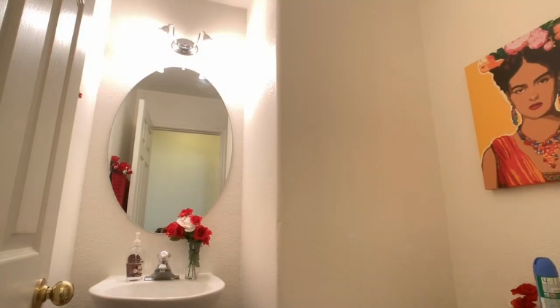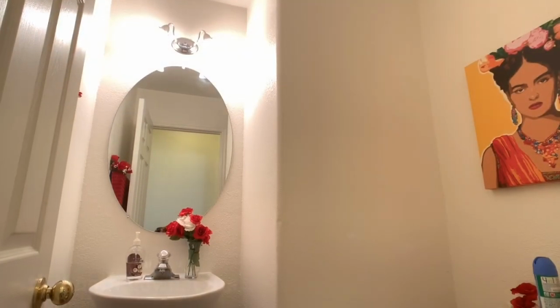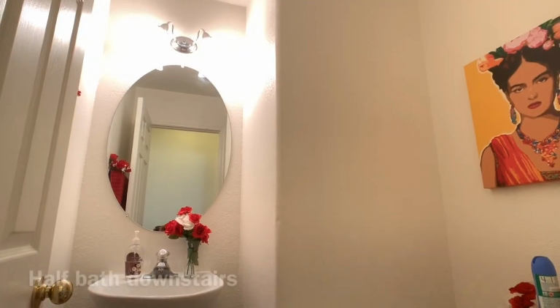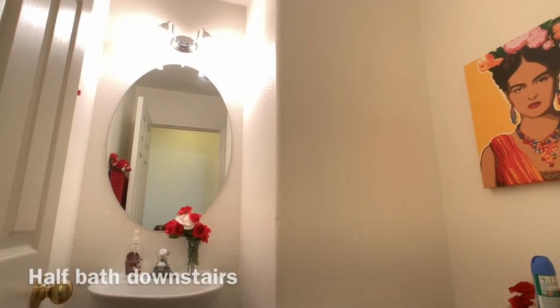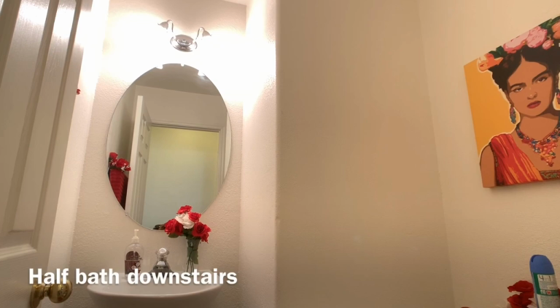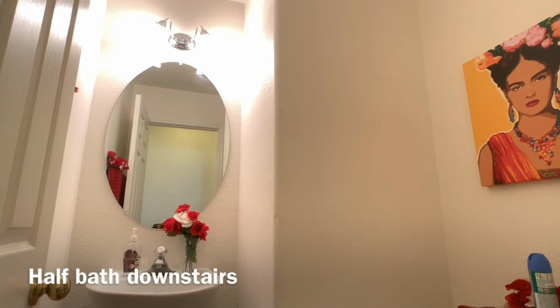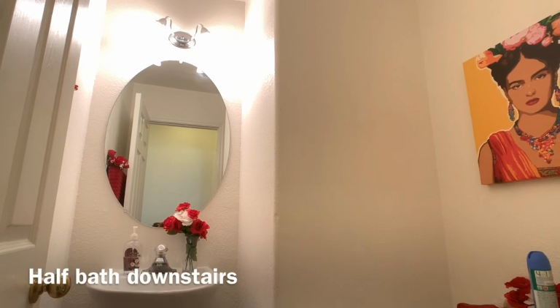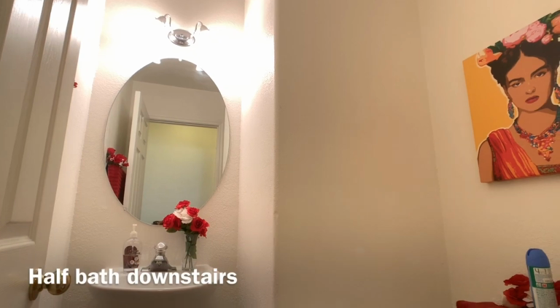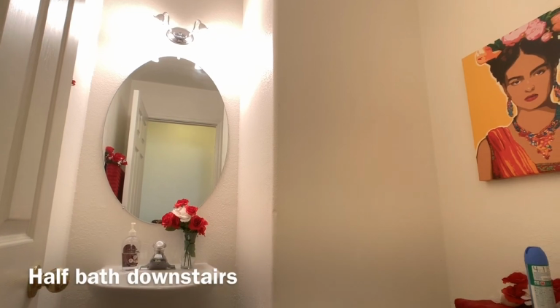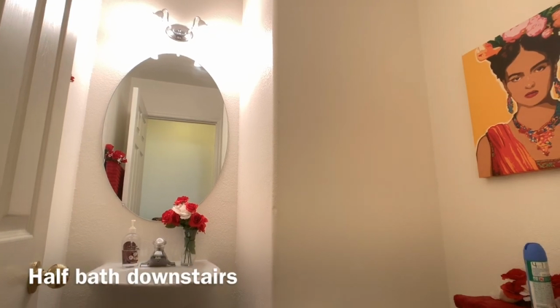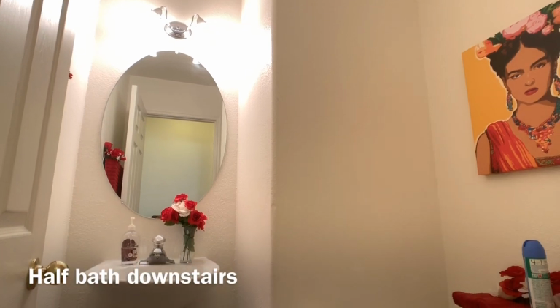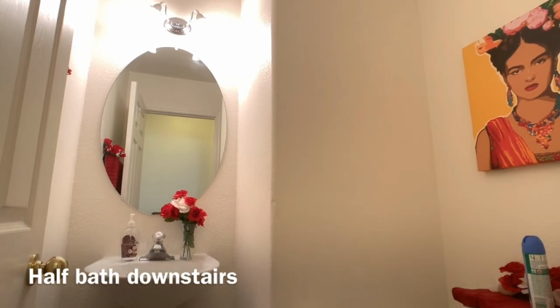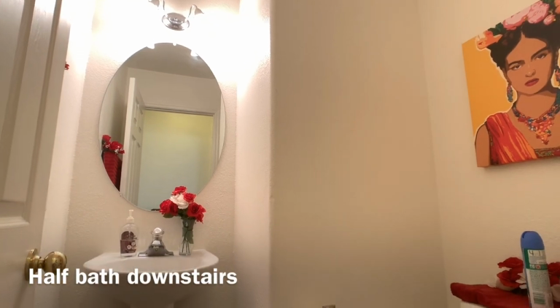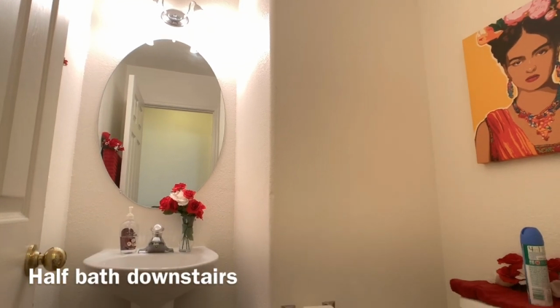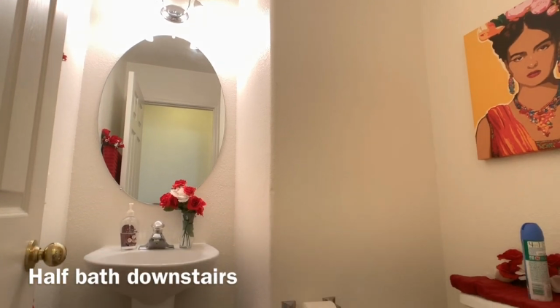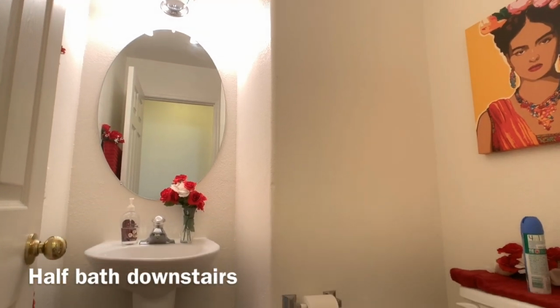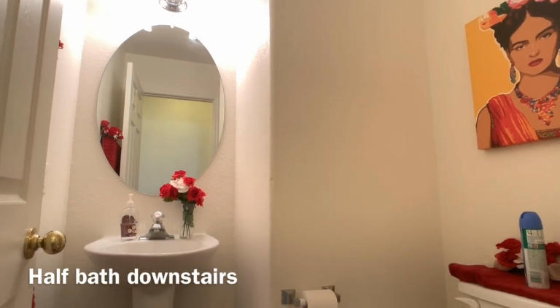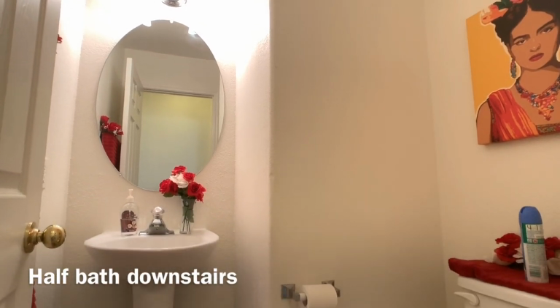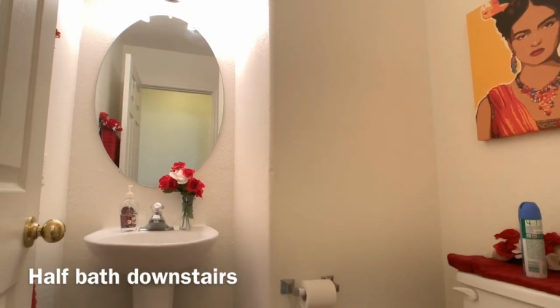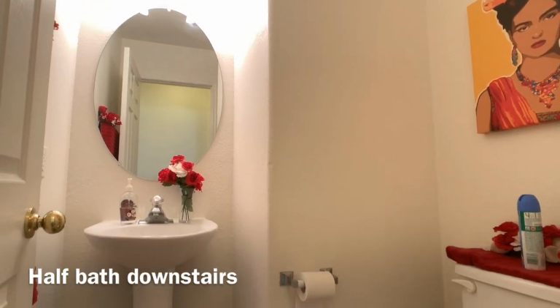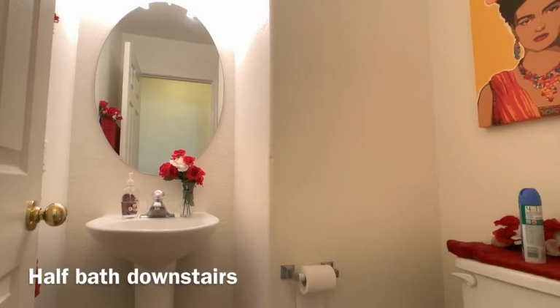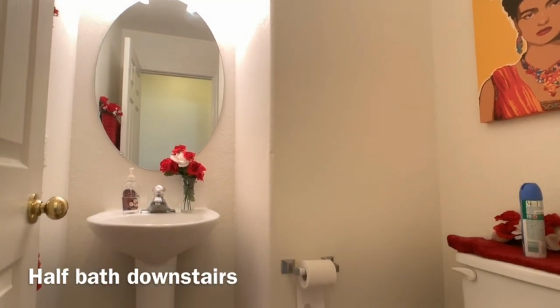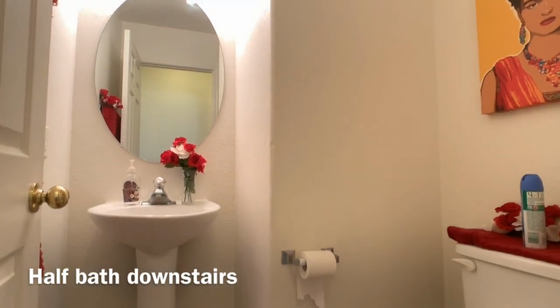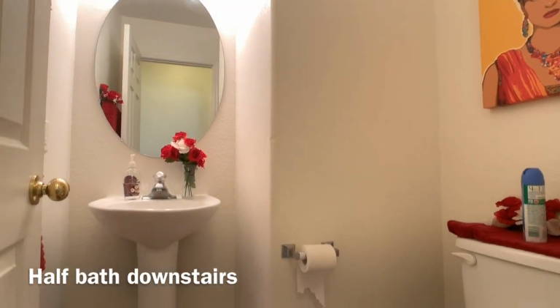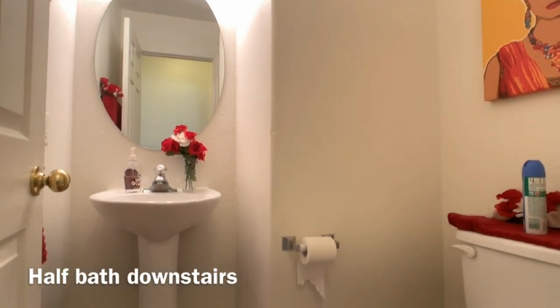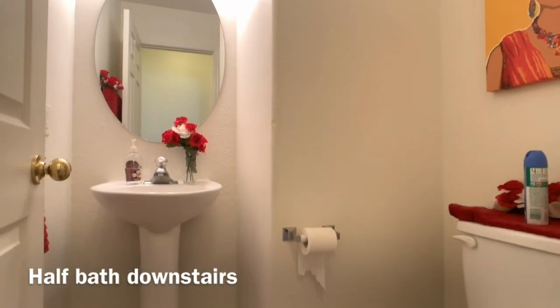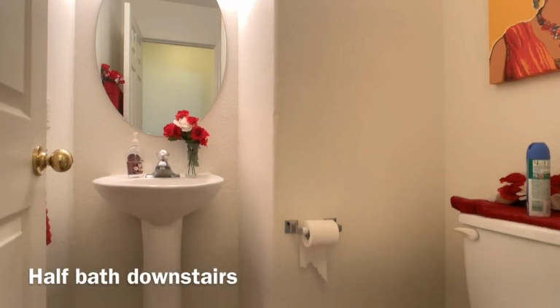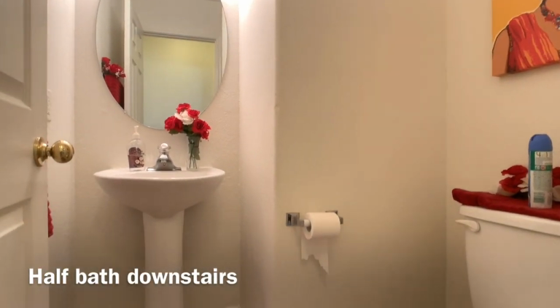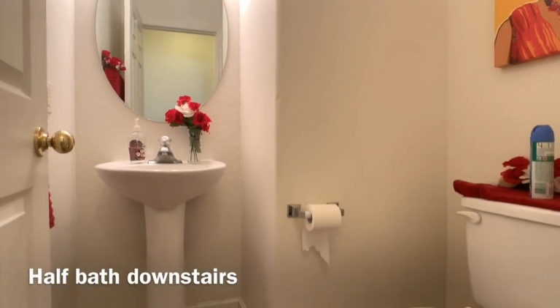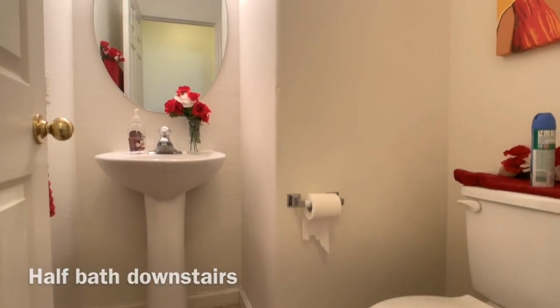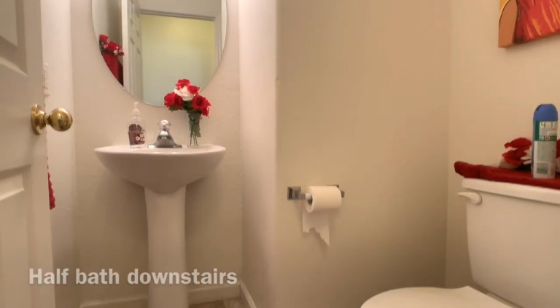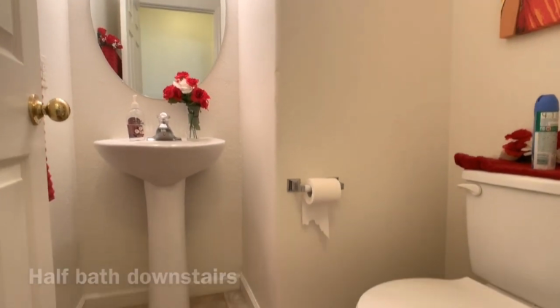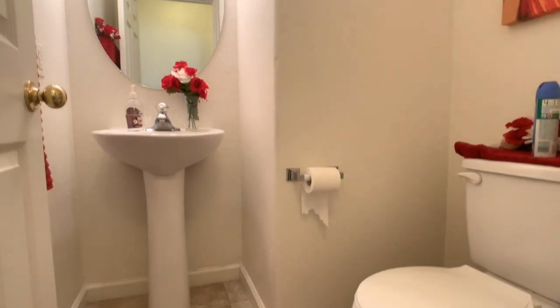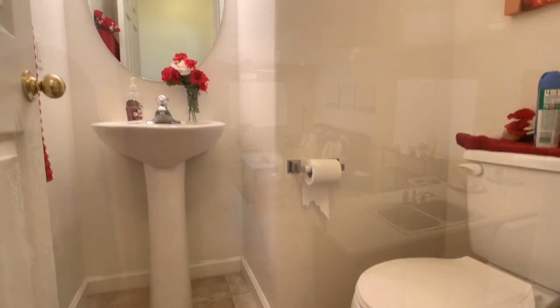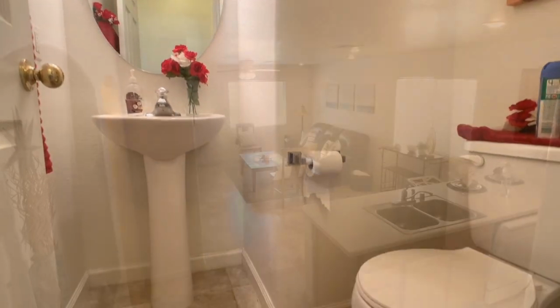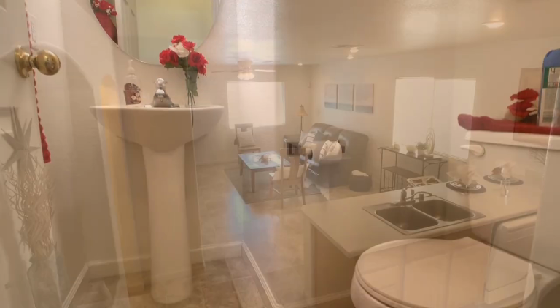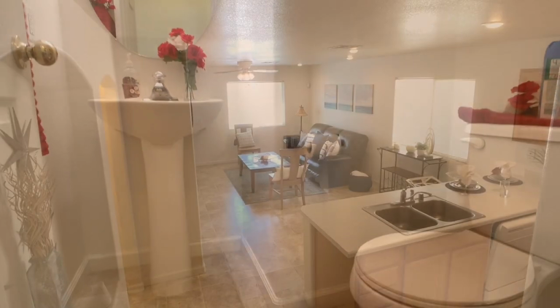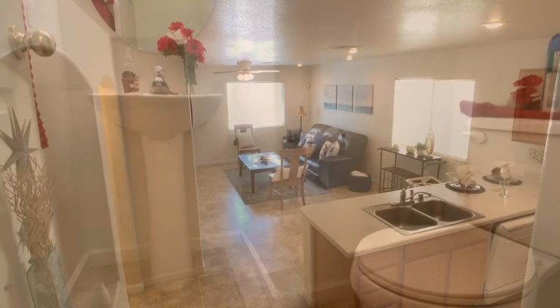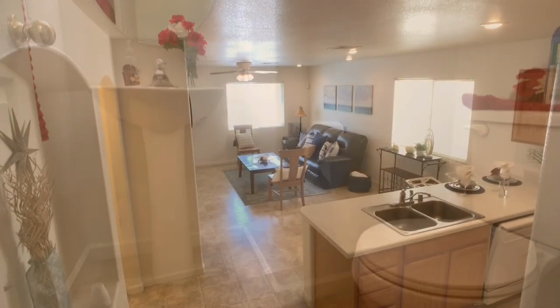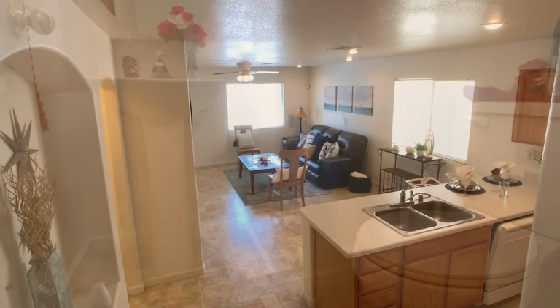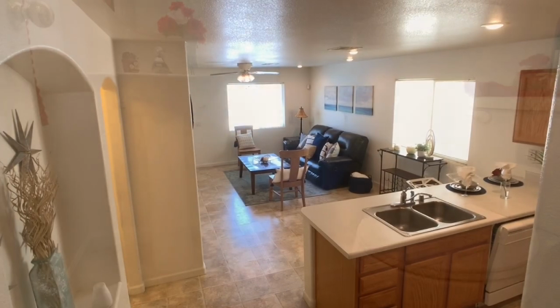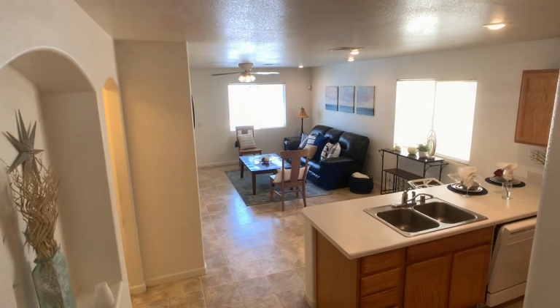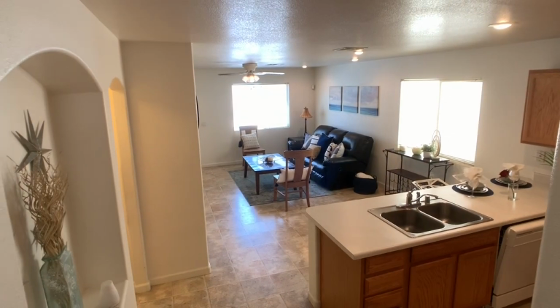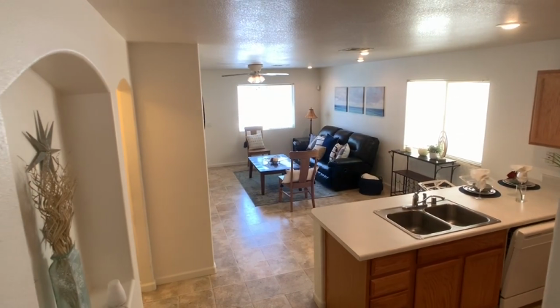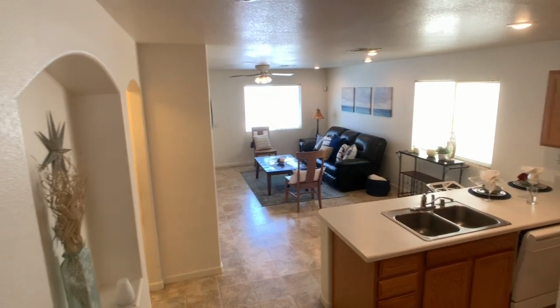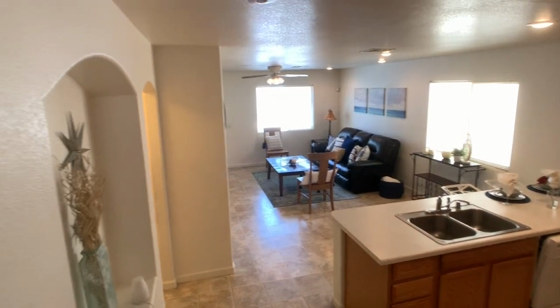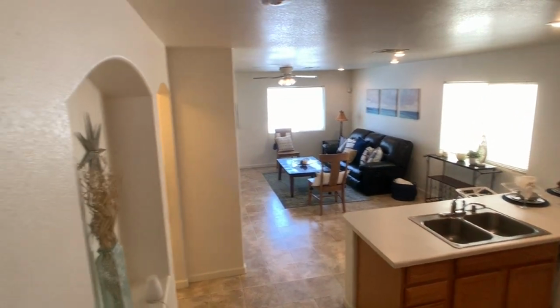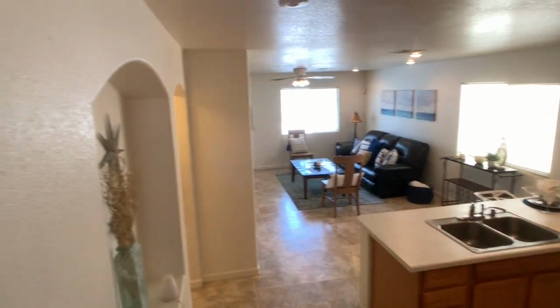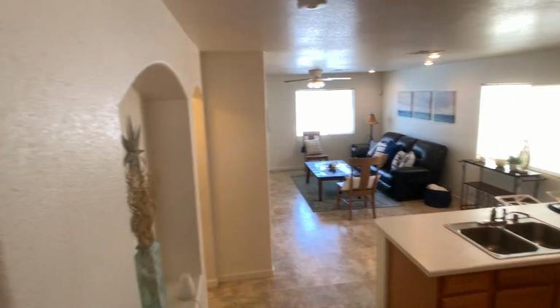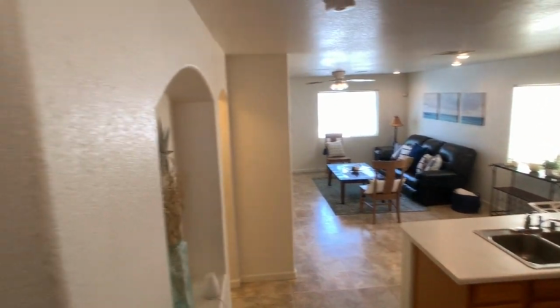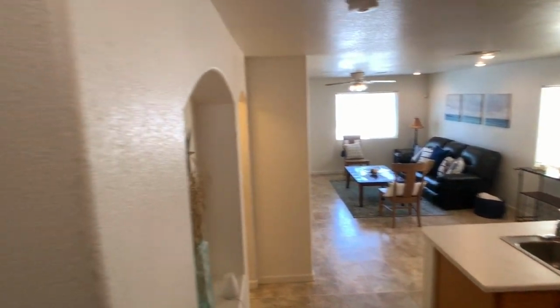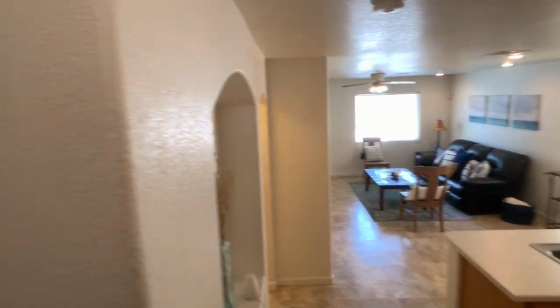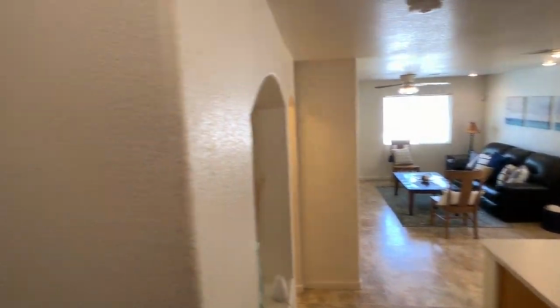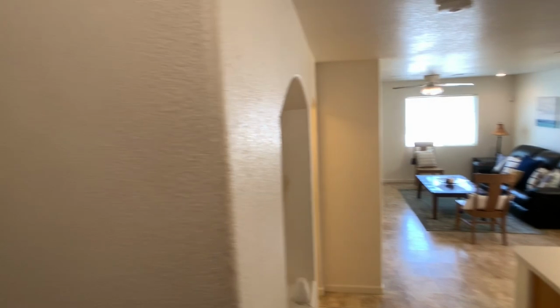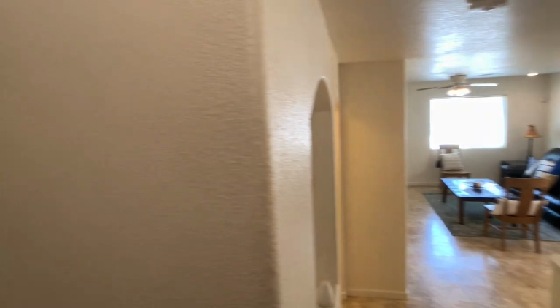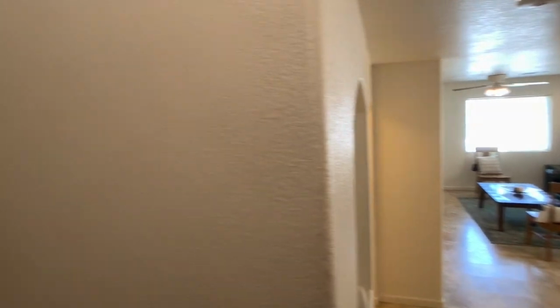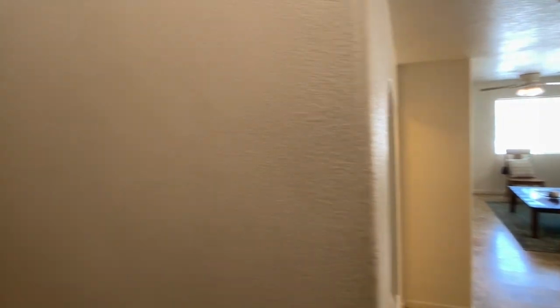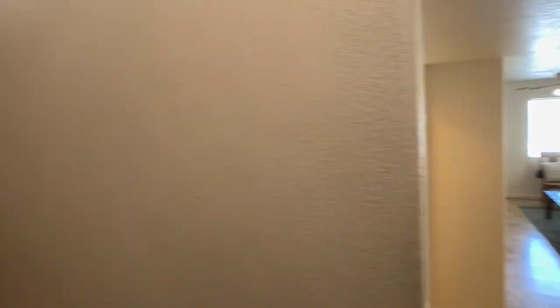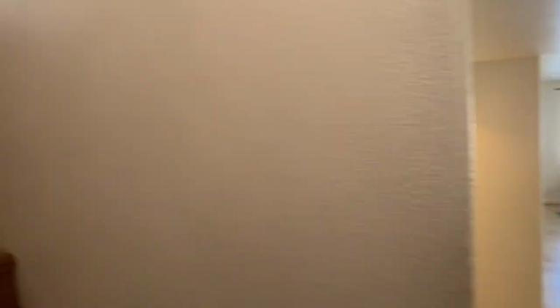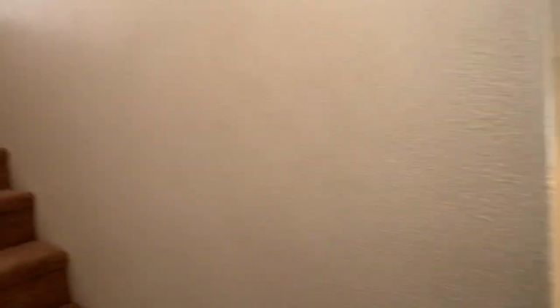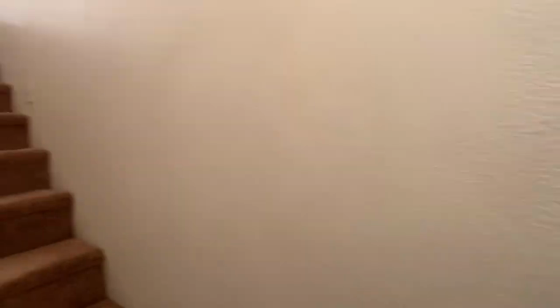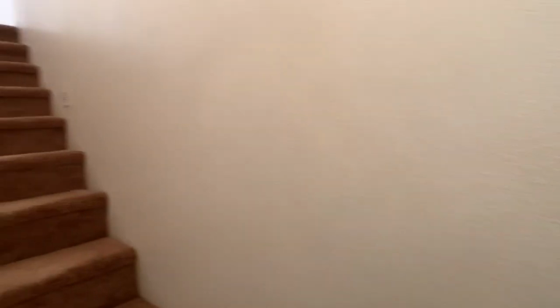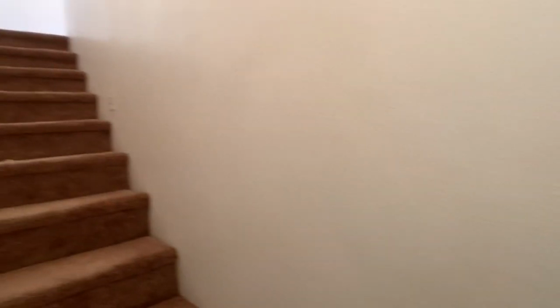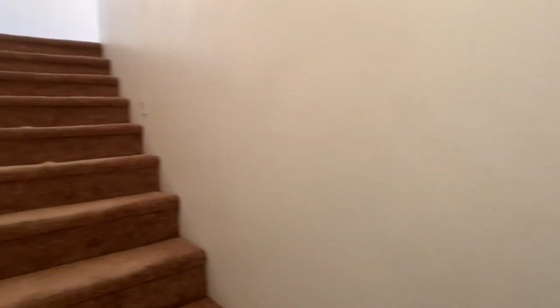You have a downstairs half bathroom and a single car garage, but let's take a look at the loft upstairs.